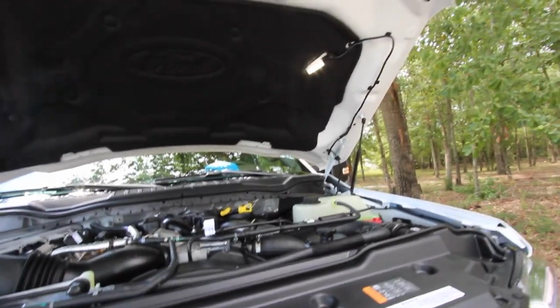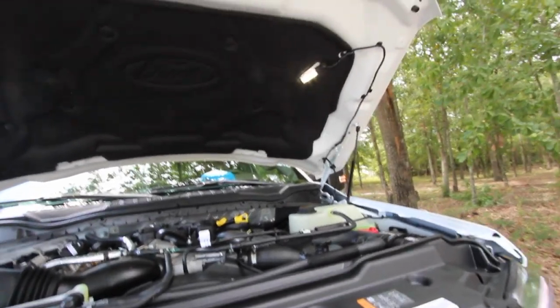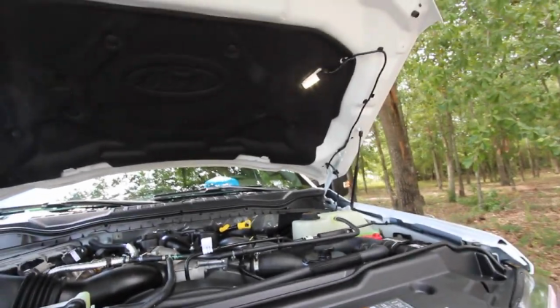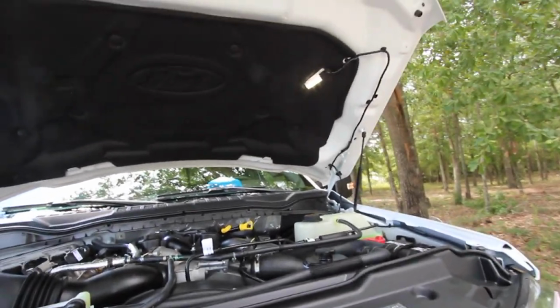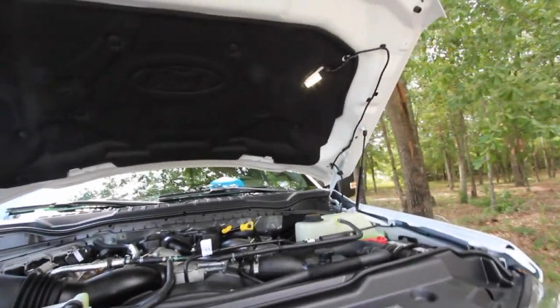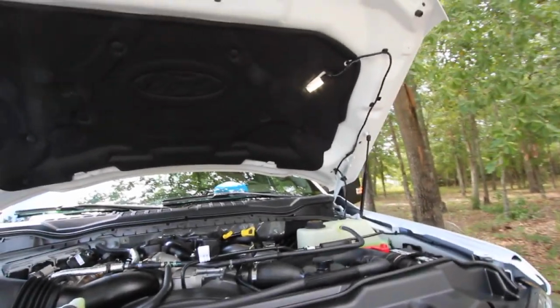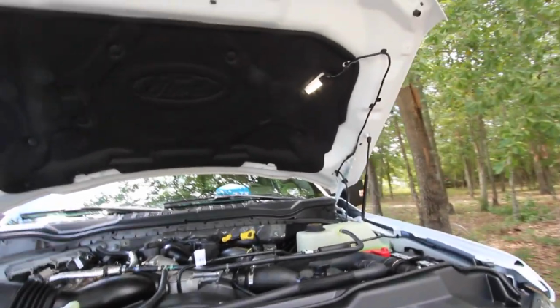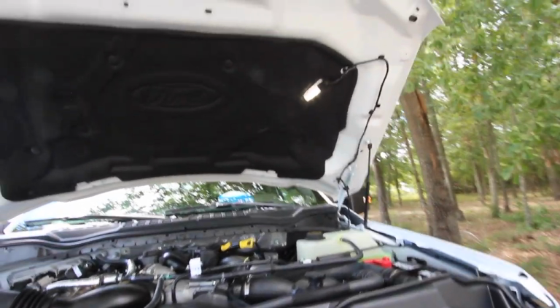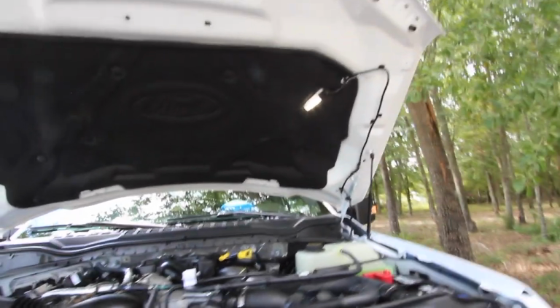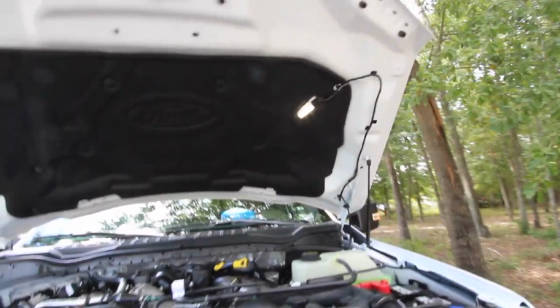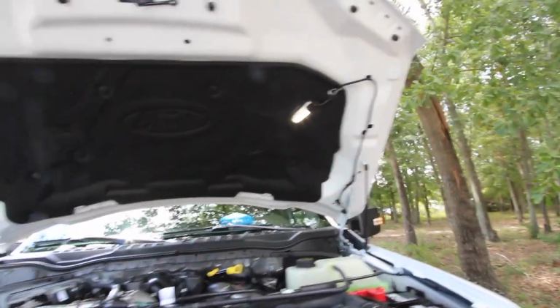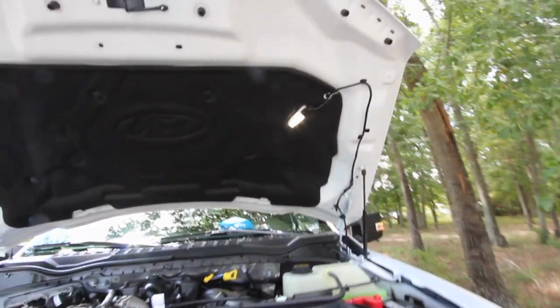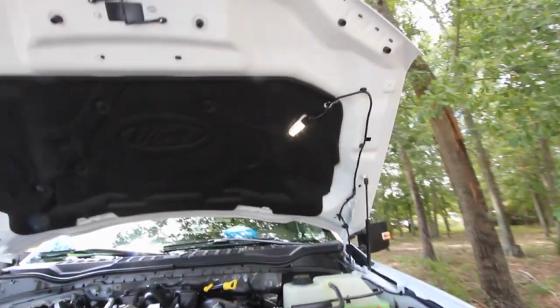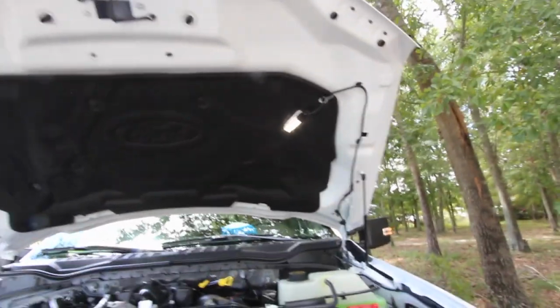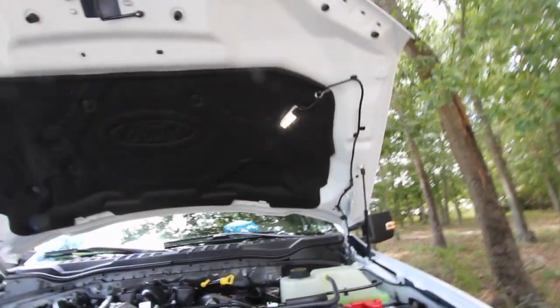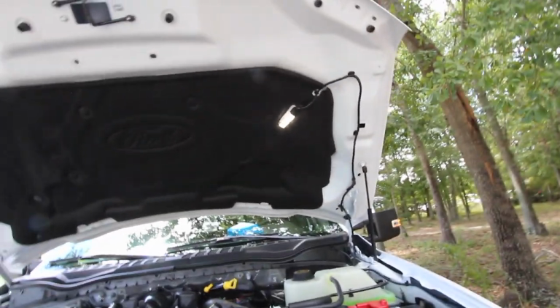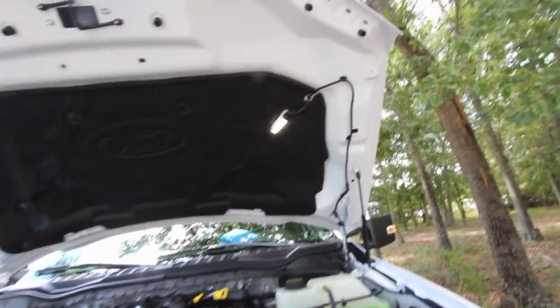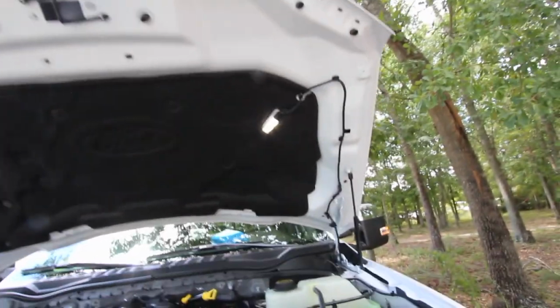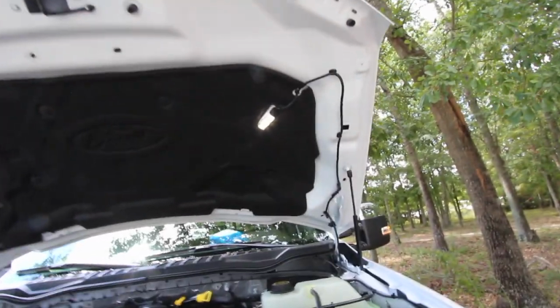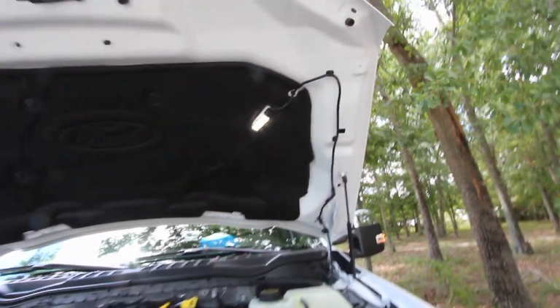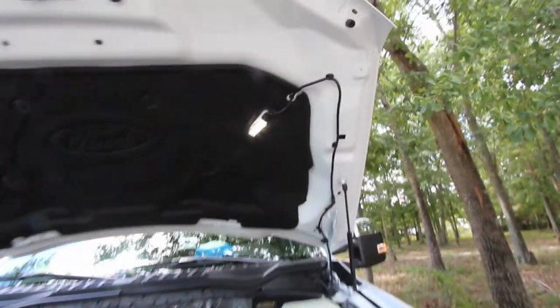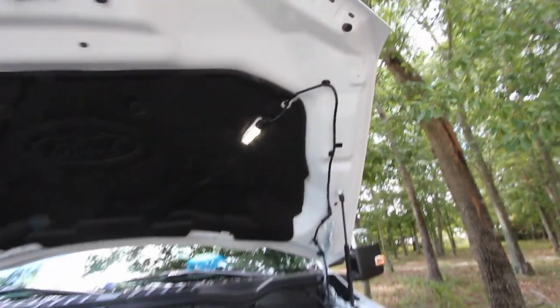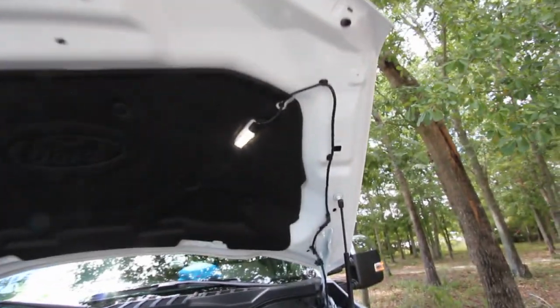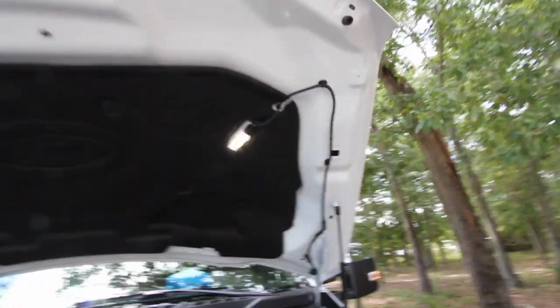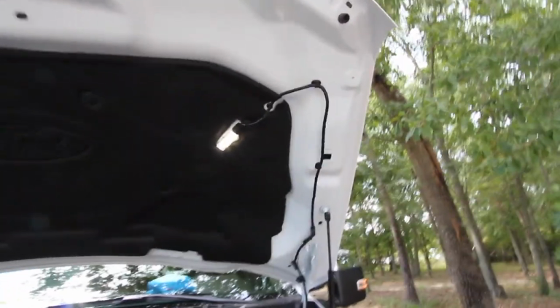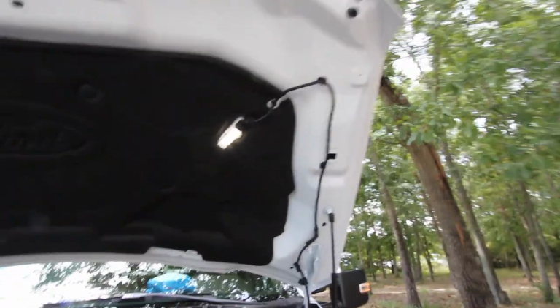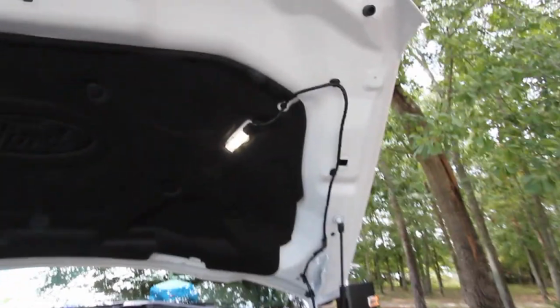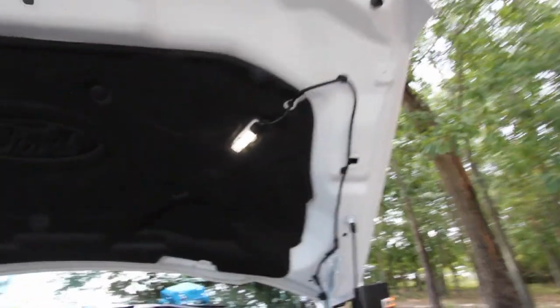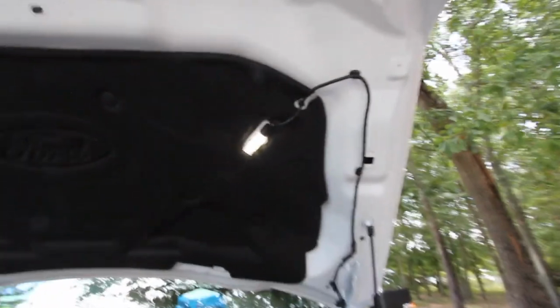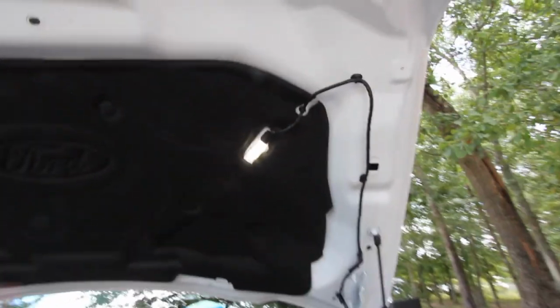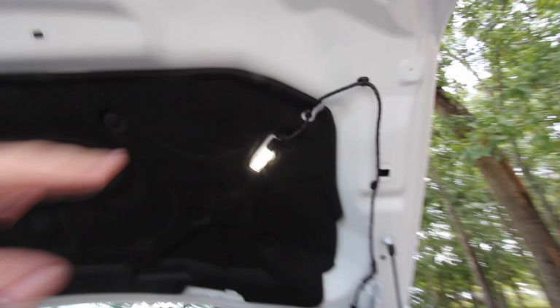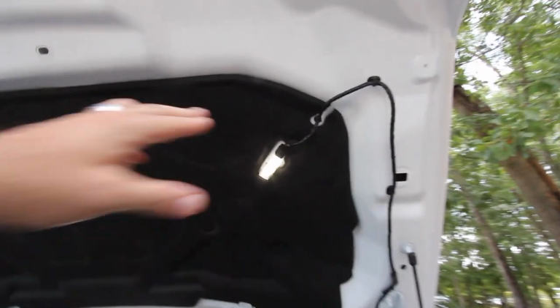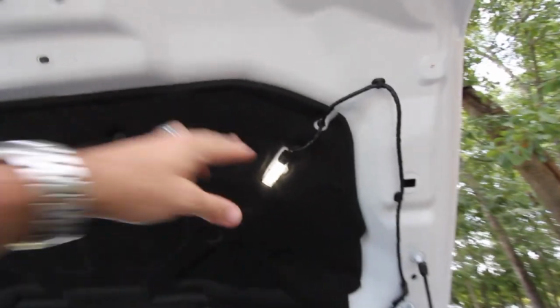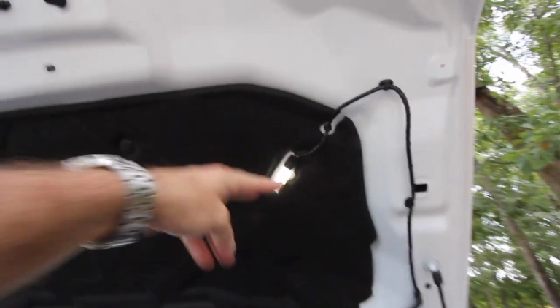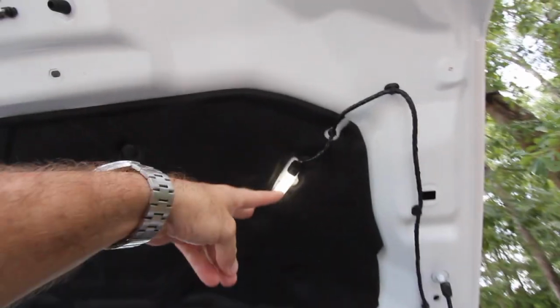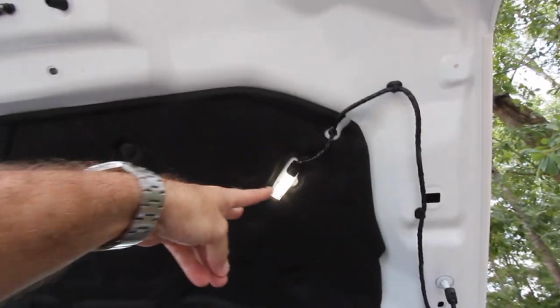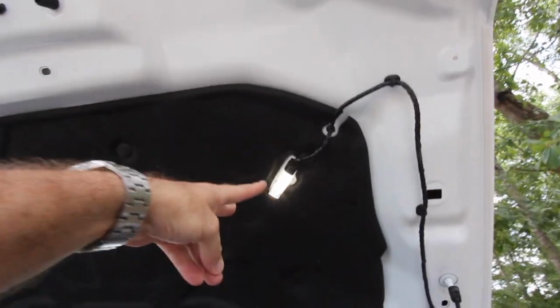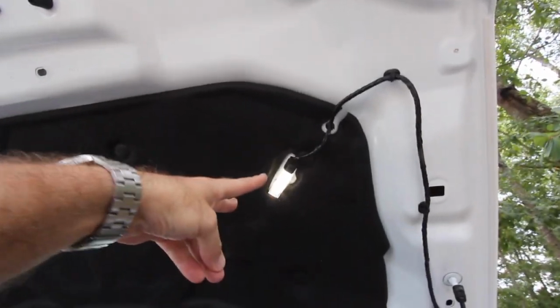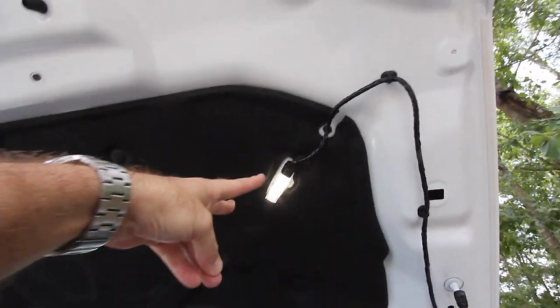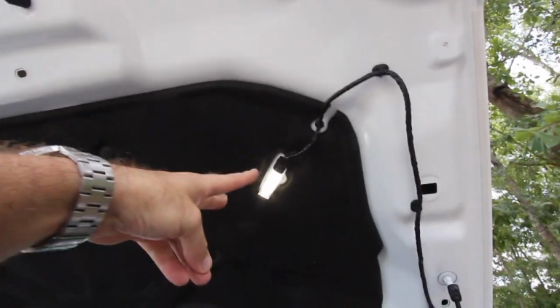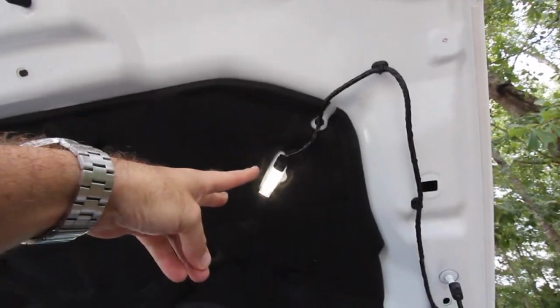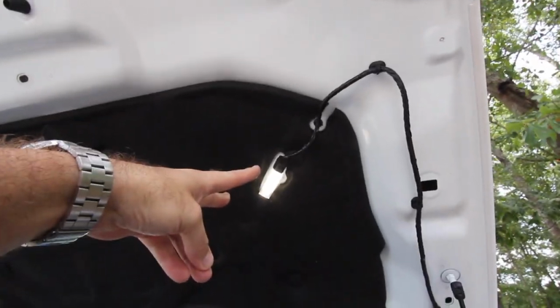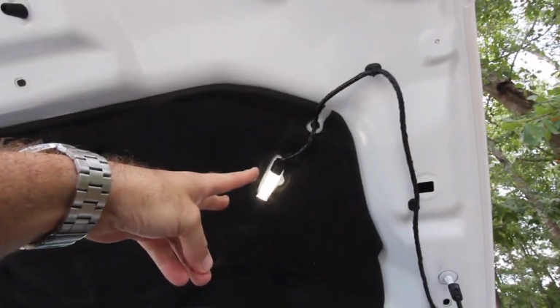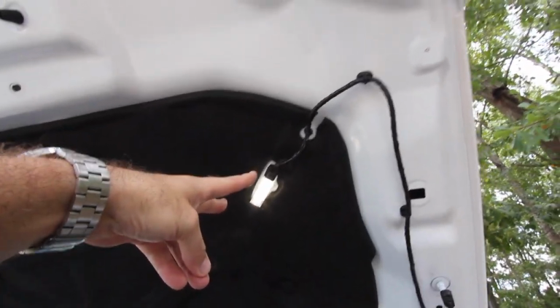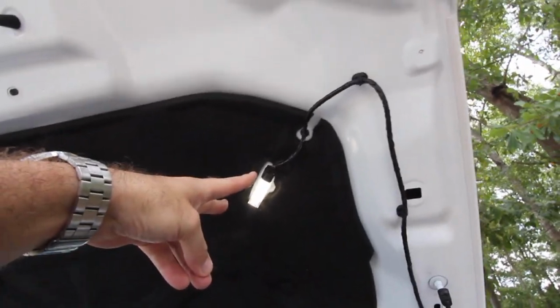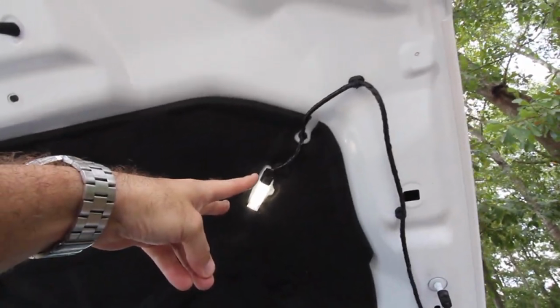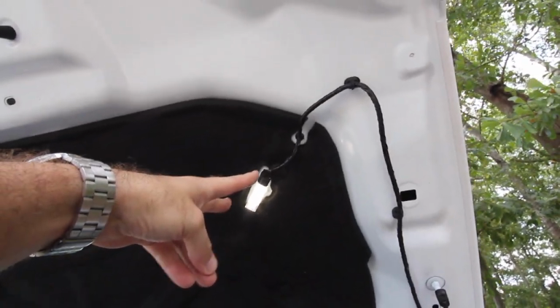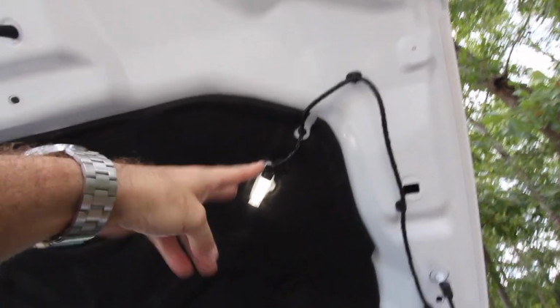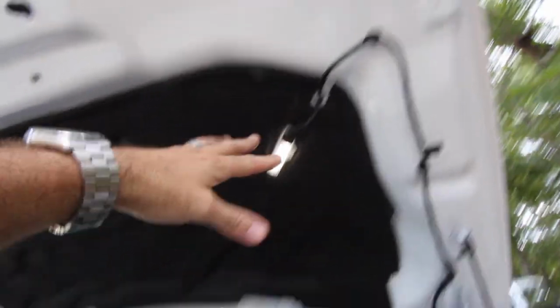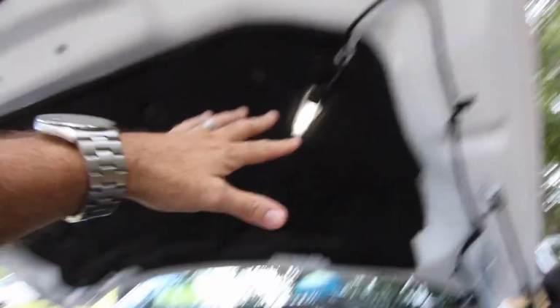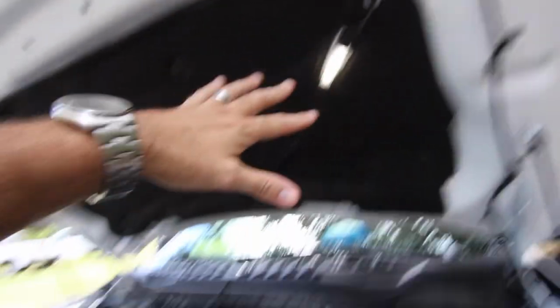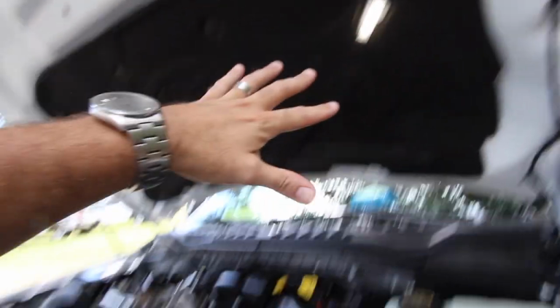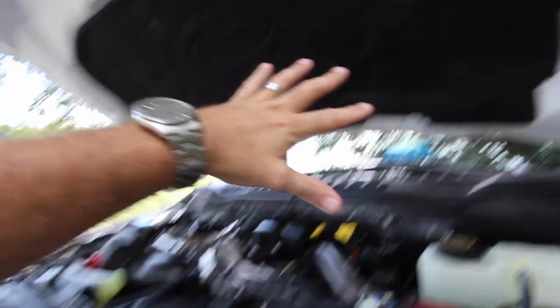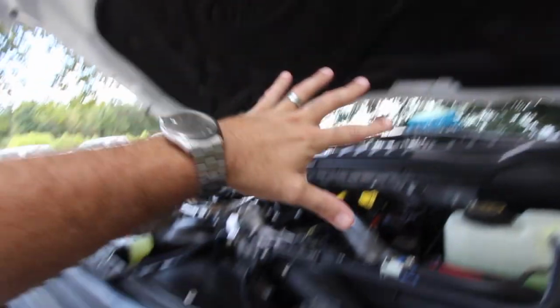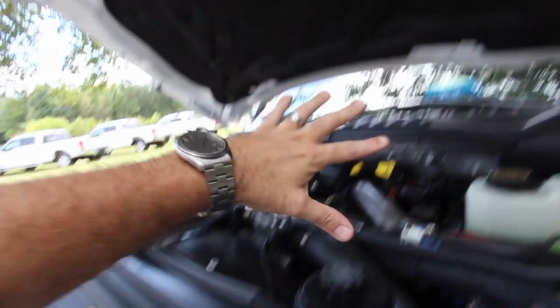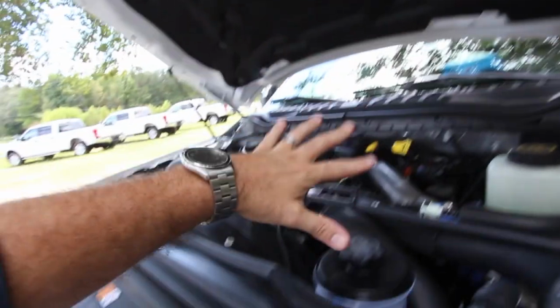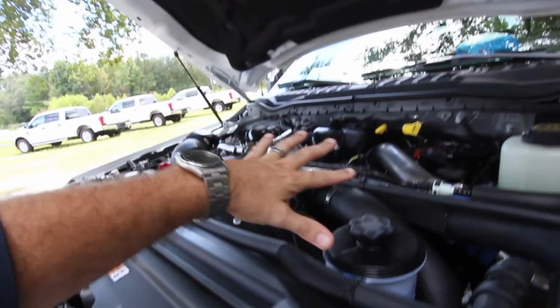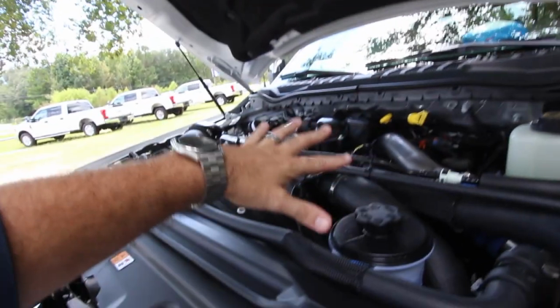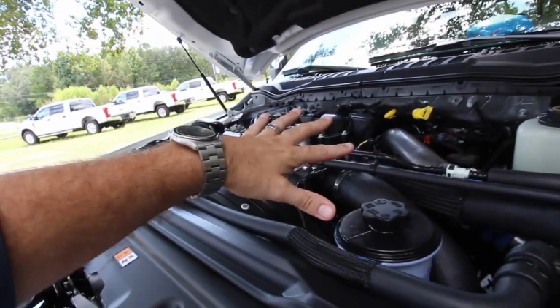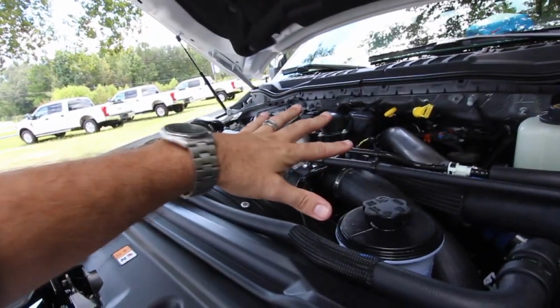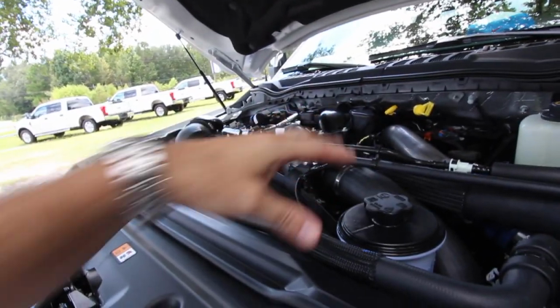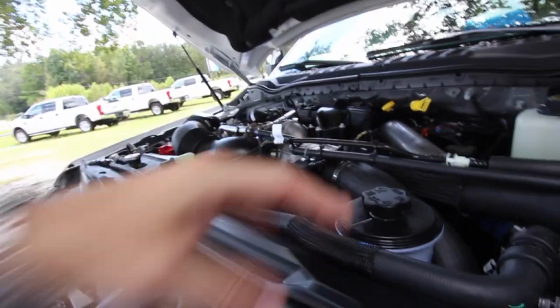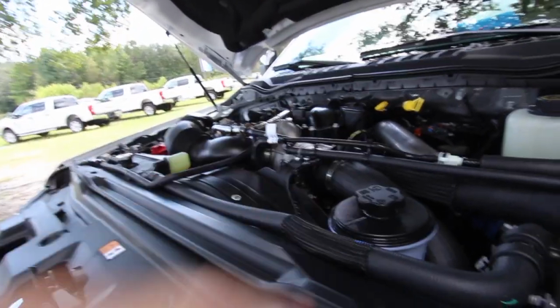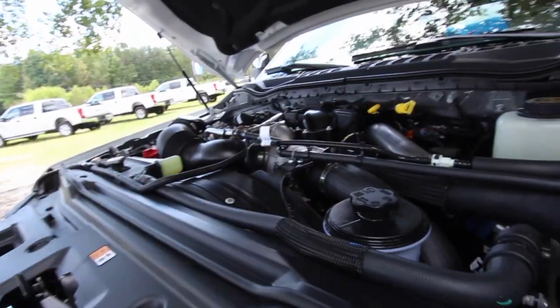One thing I always point out on these F-250 trucks is you have two LED lights up under the hood so you can see exactly what's going on down there.